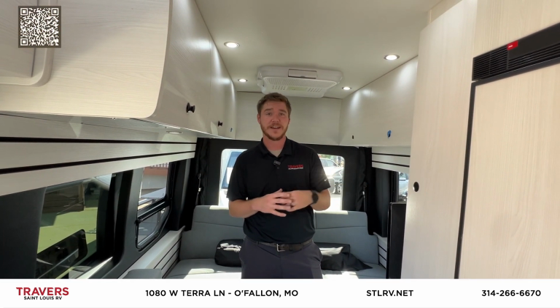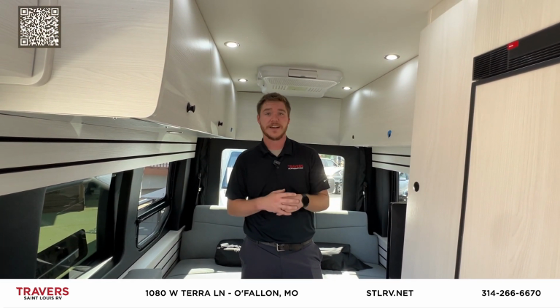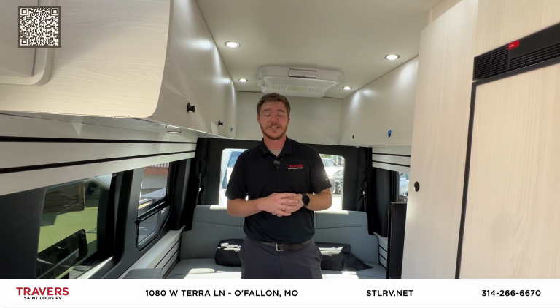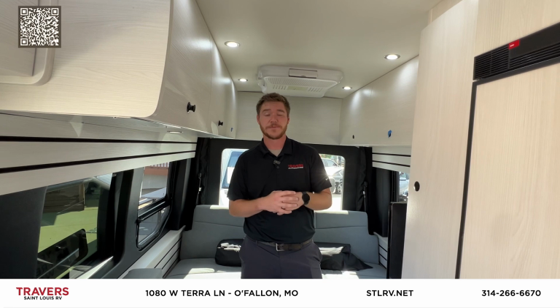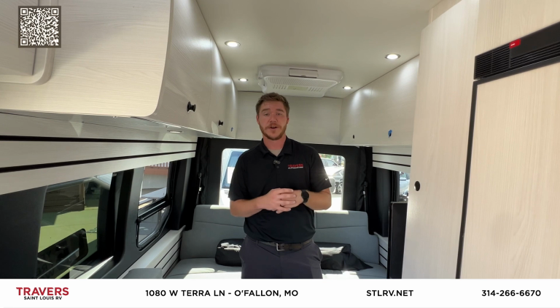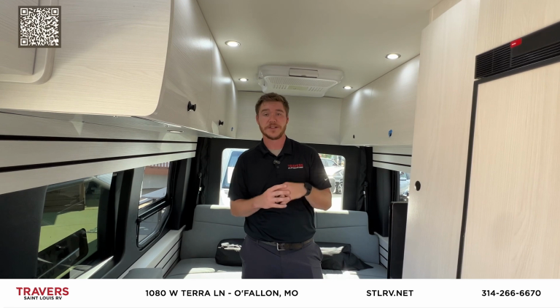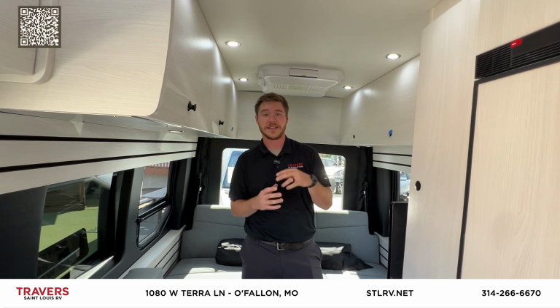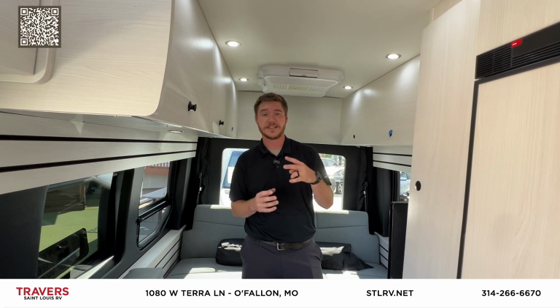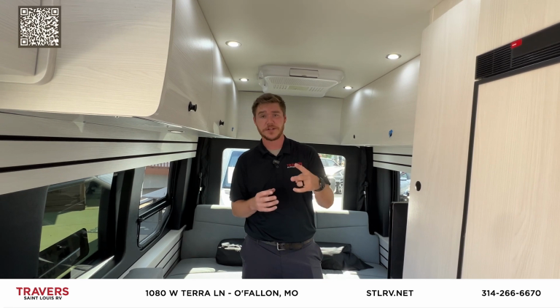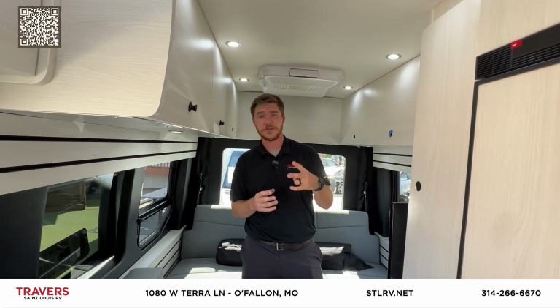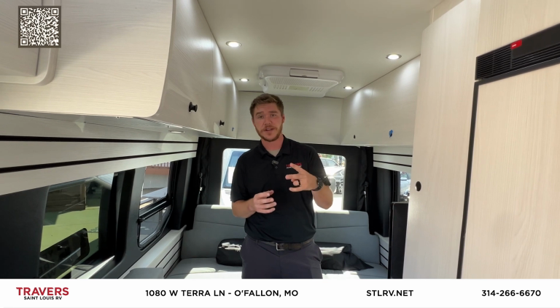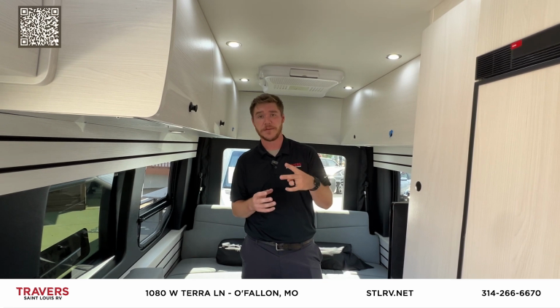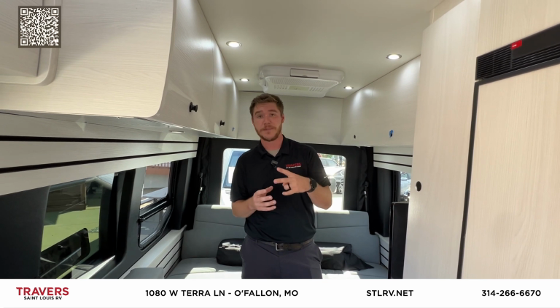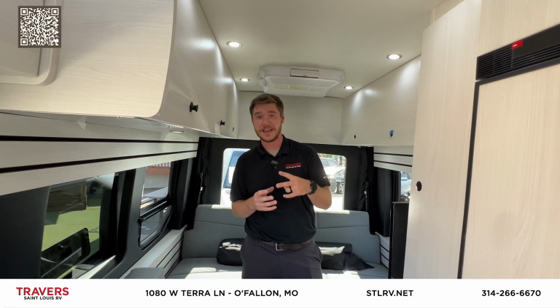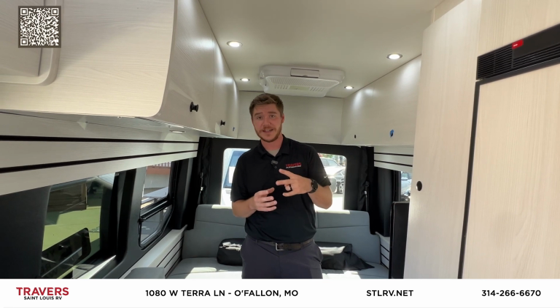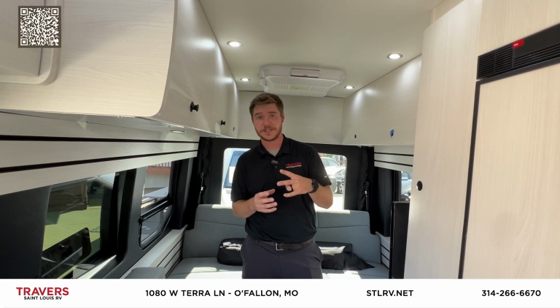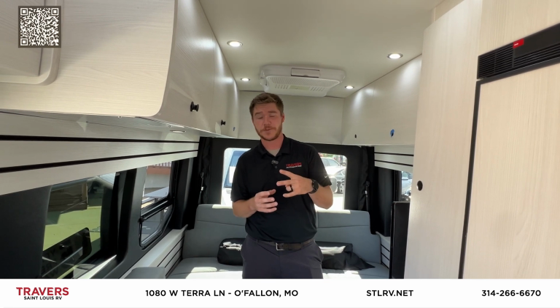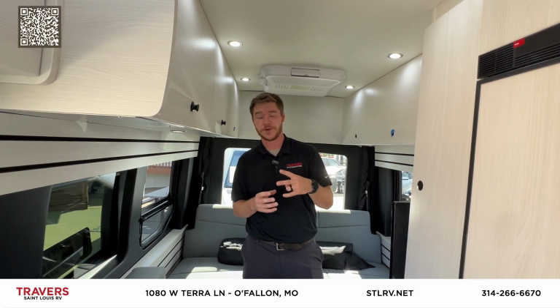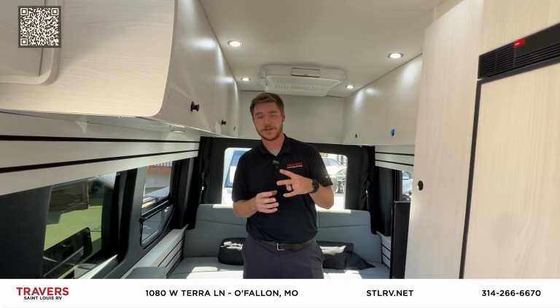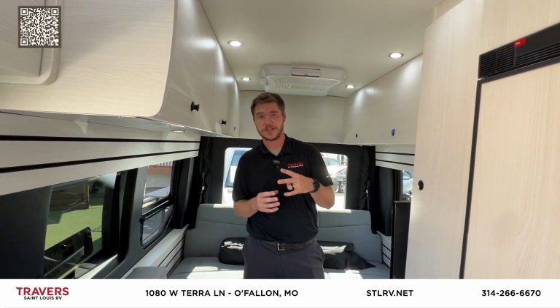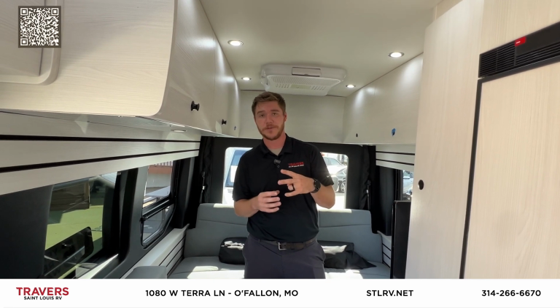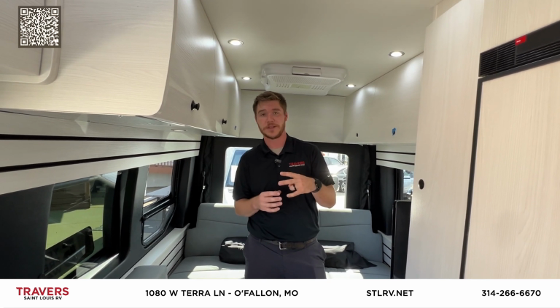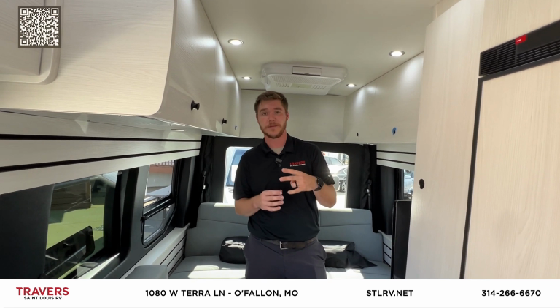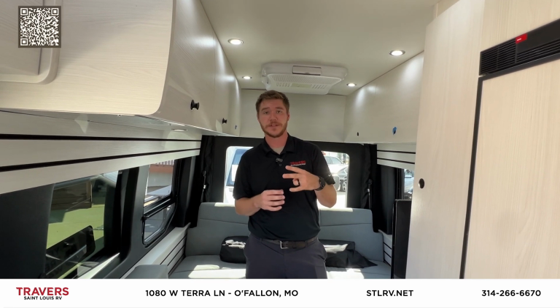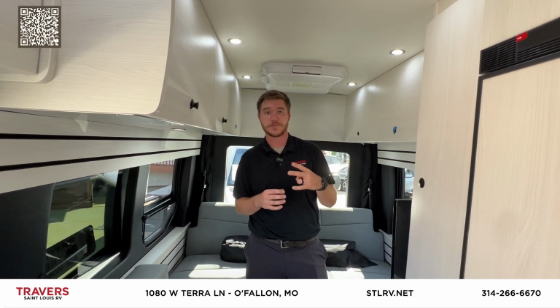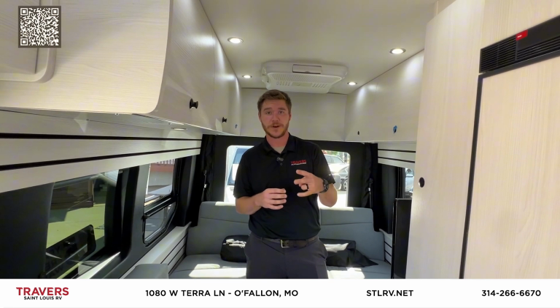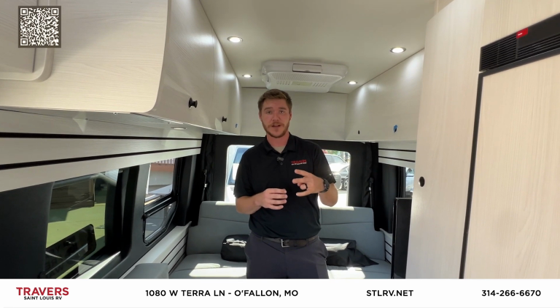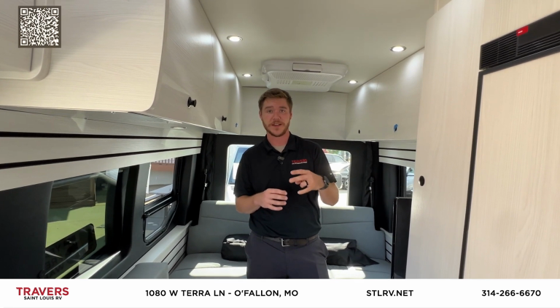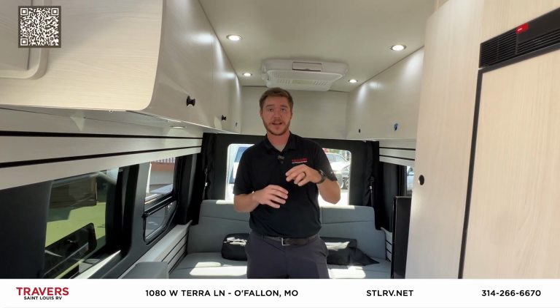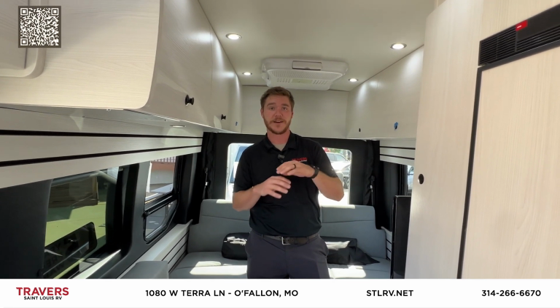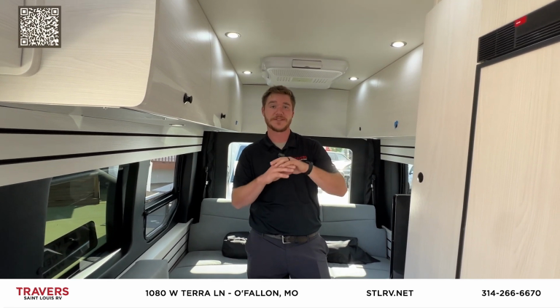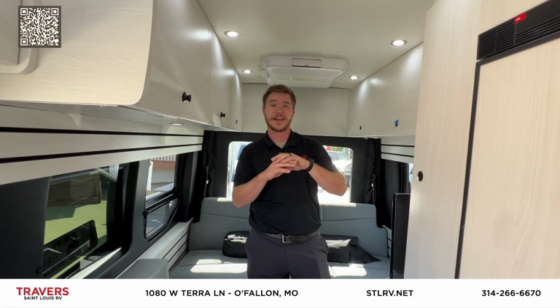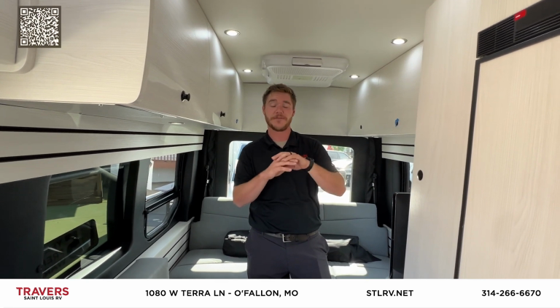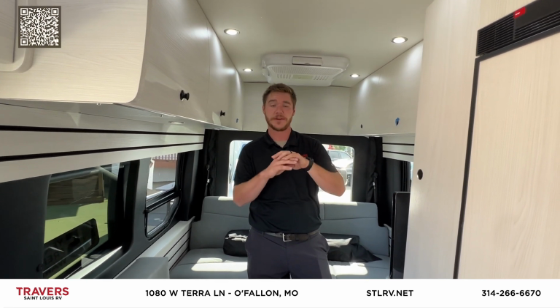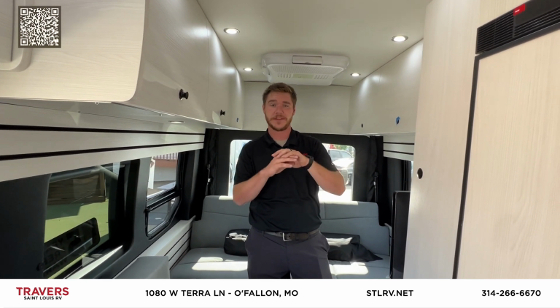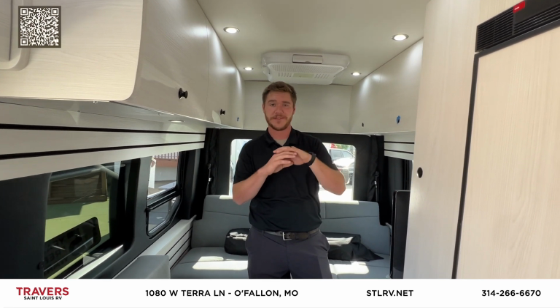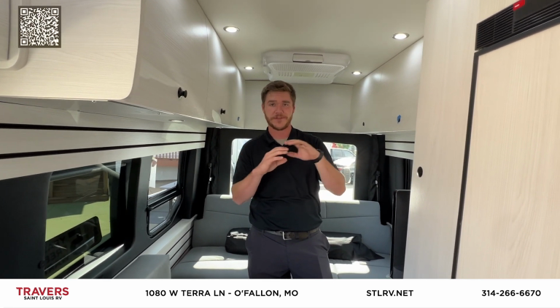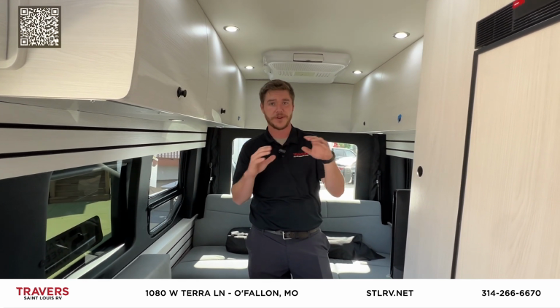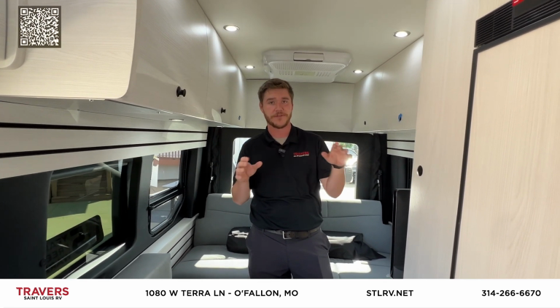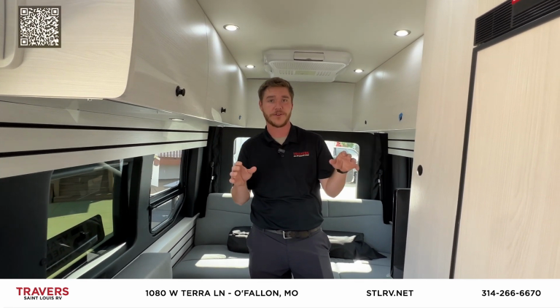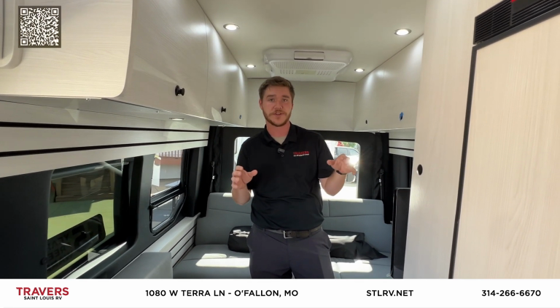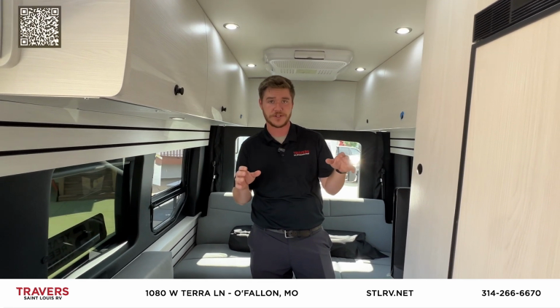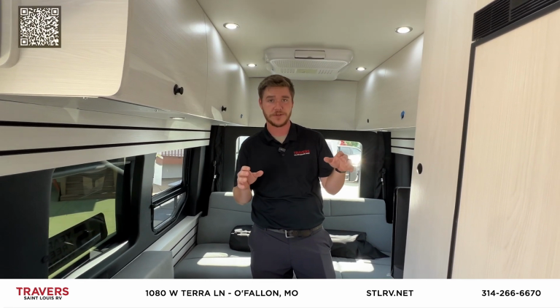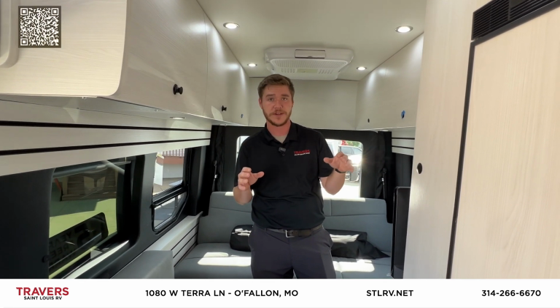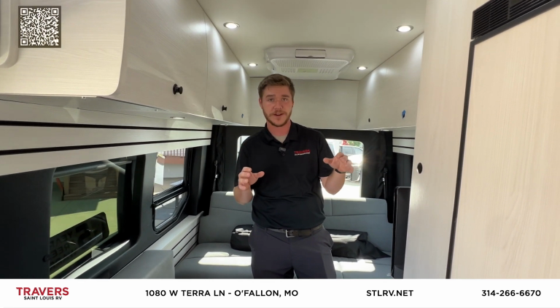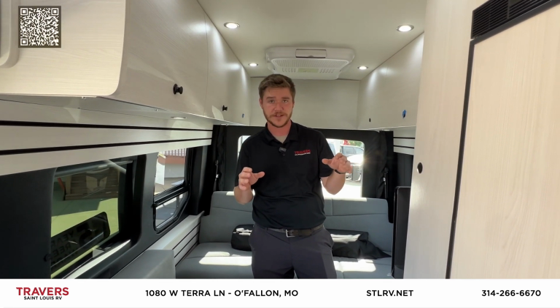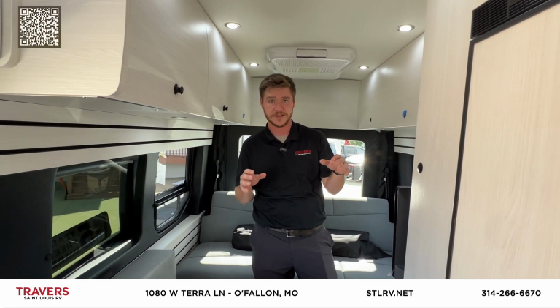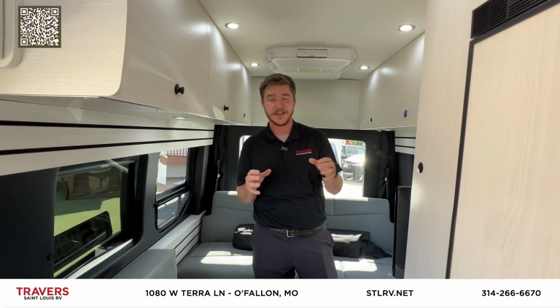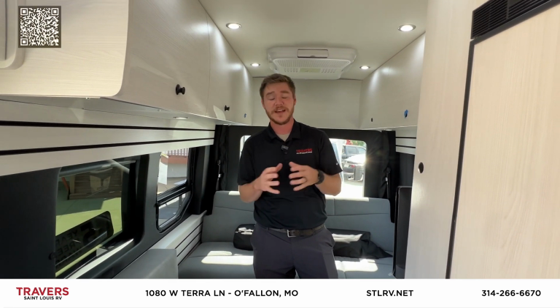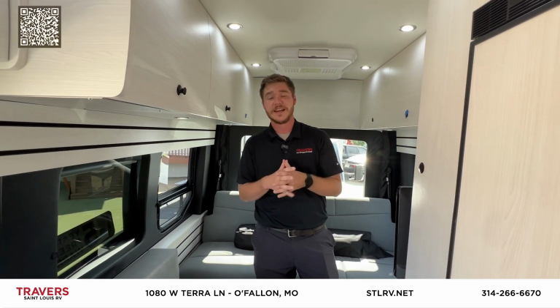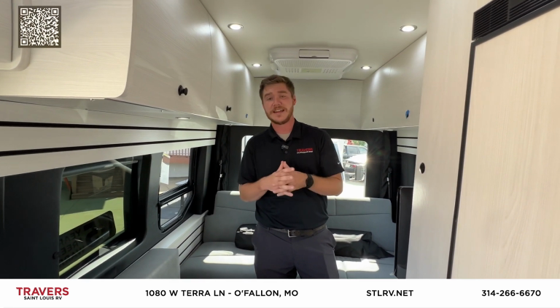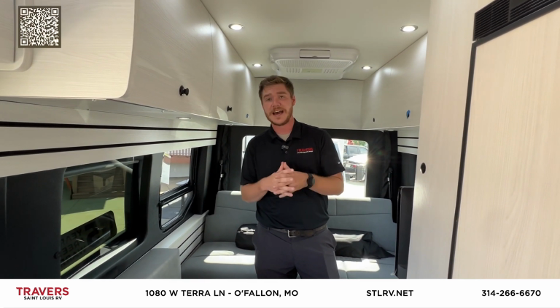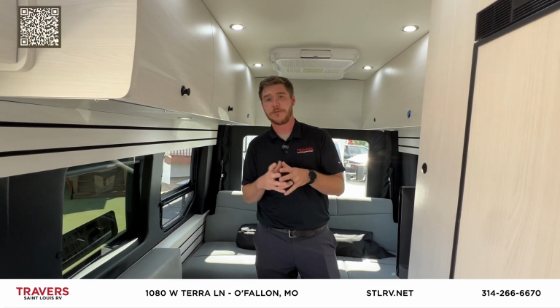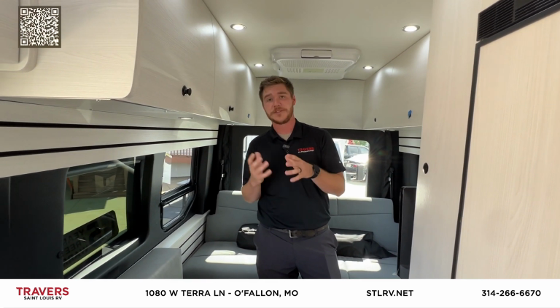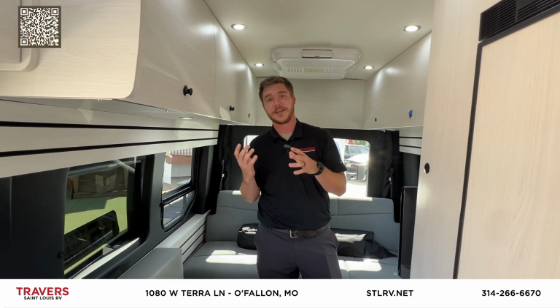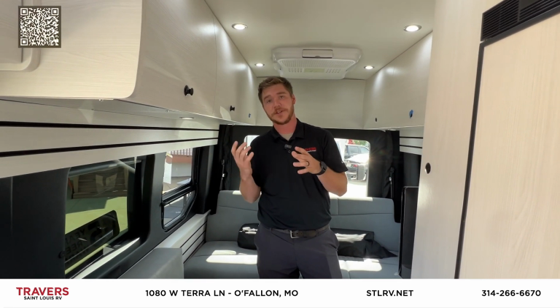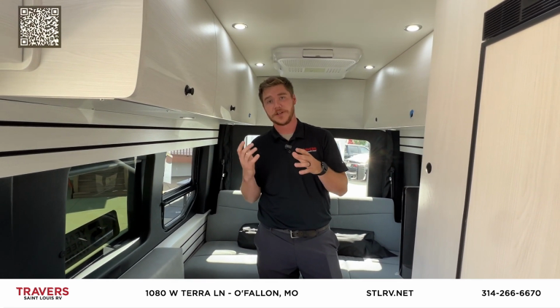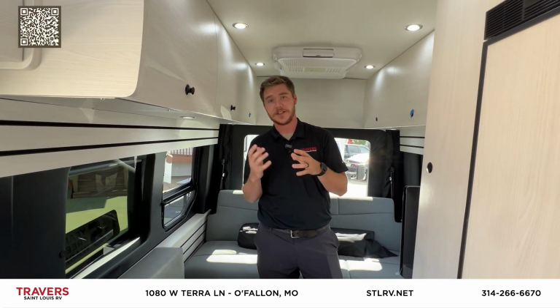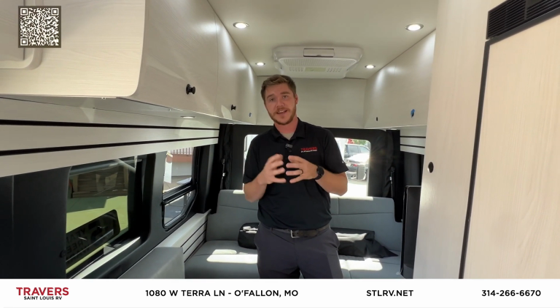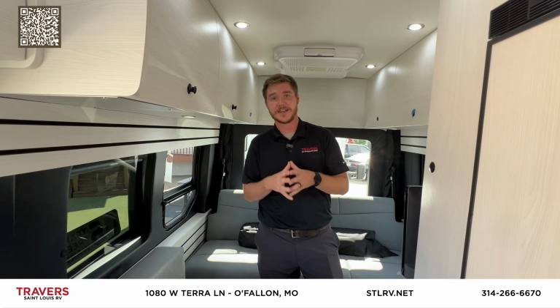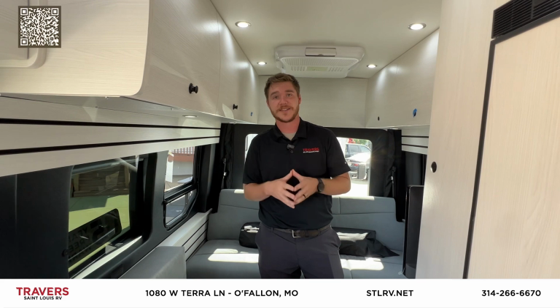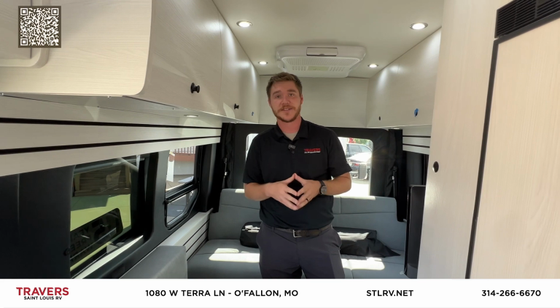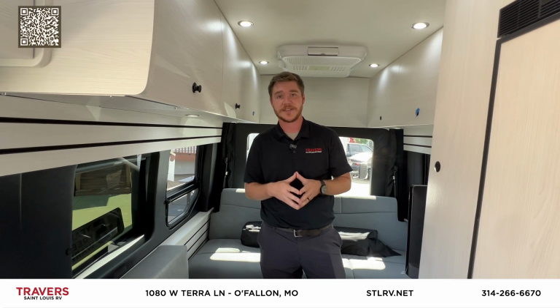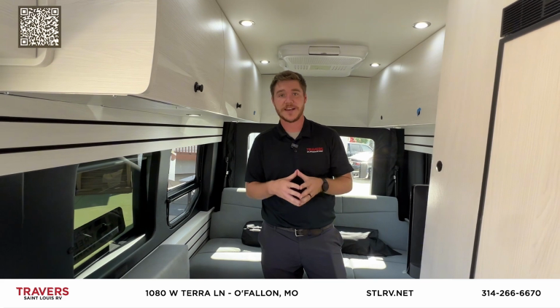This one comes with a five-year warranty from Pleasure Way and Mercedes, as well as a two-year maintenance warranty that covers everything for your first two years. Now we'll take a look at the XLTS.